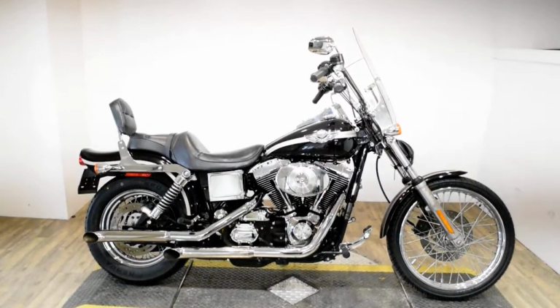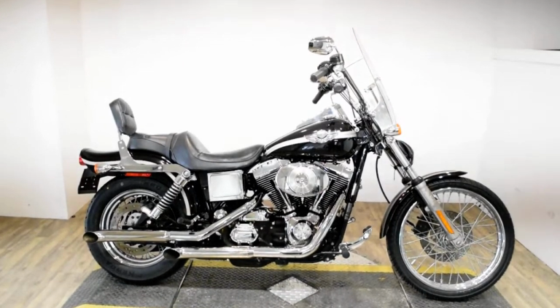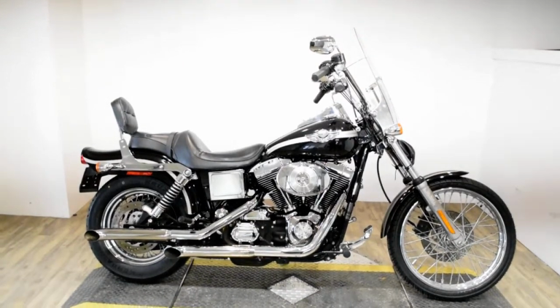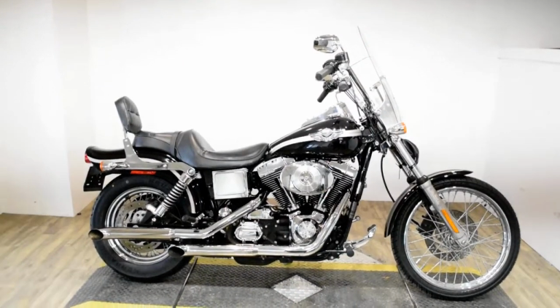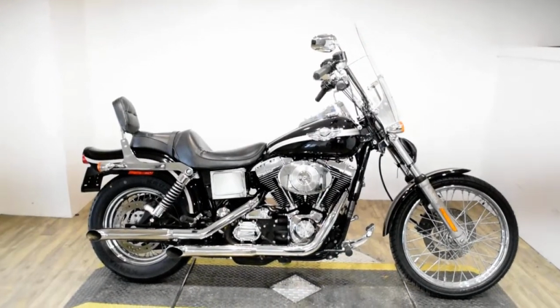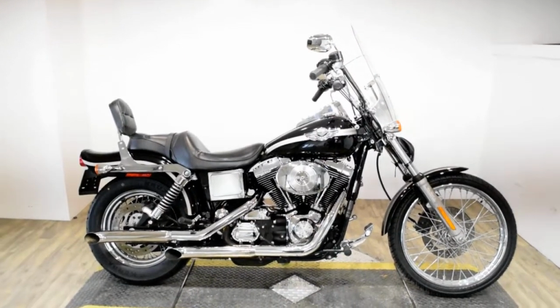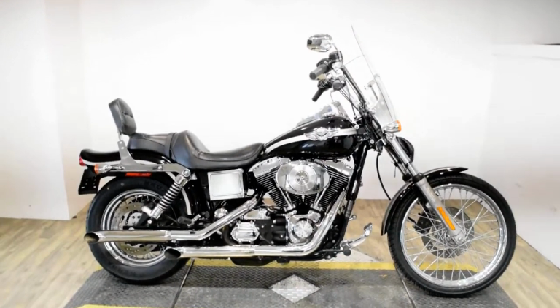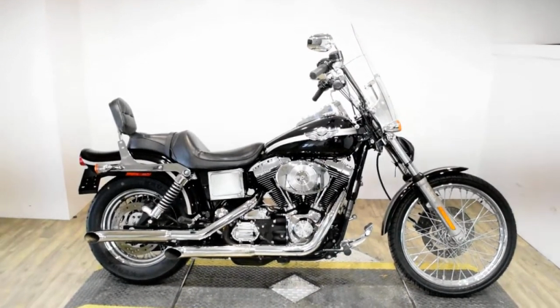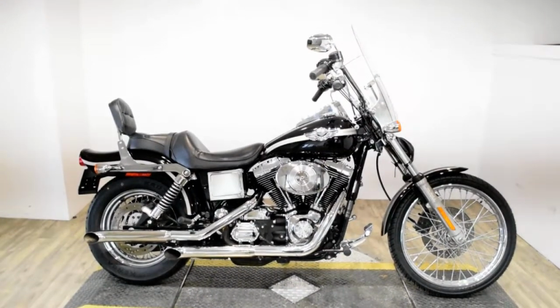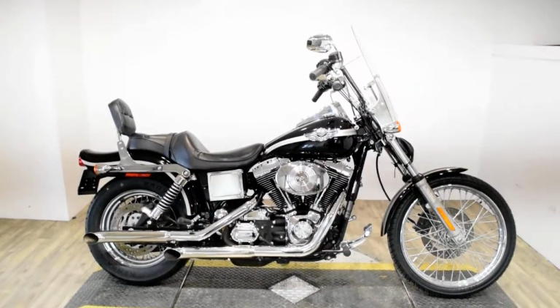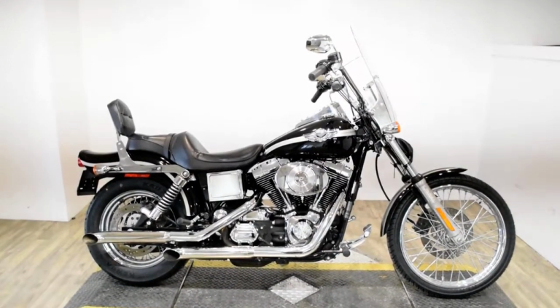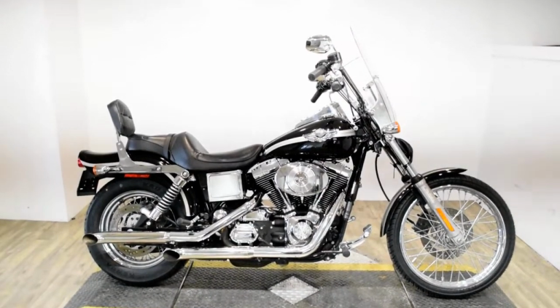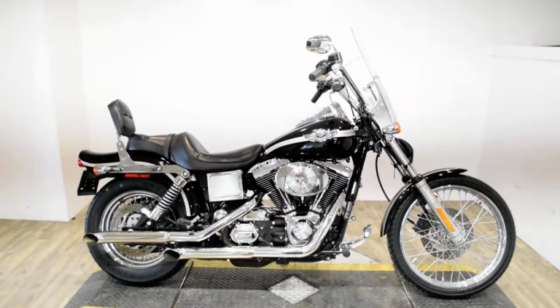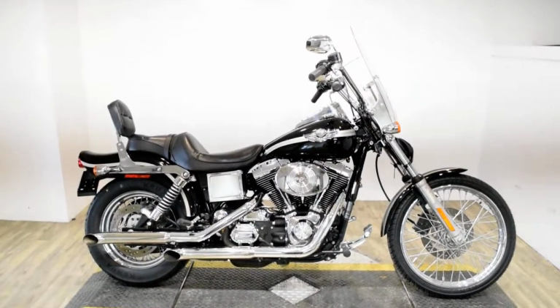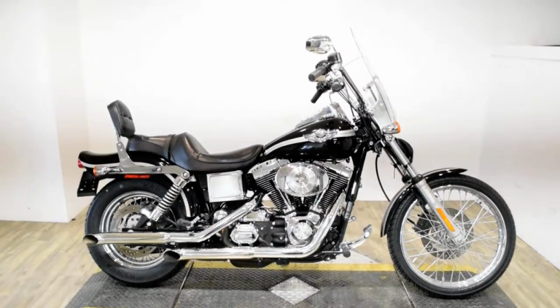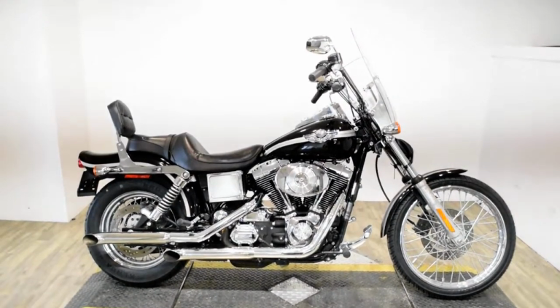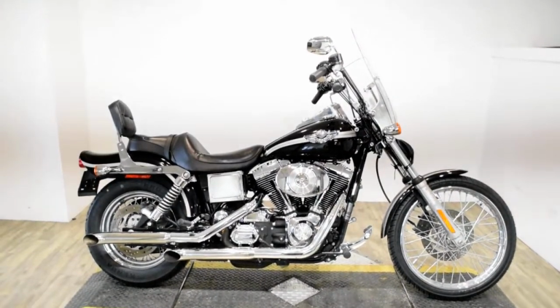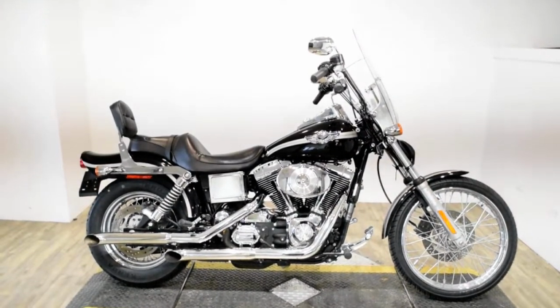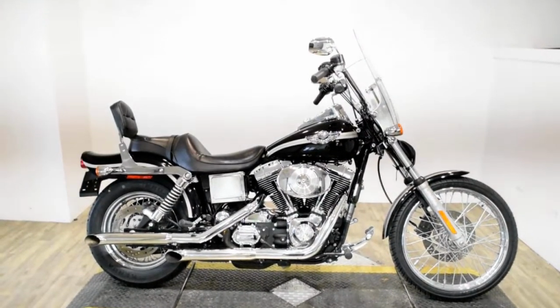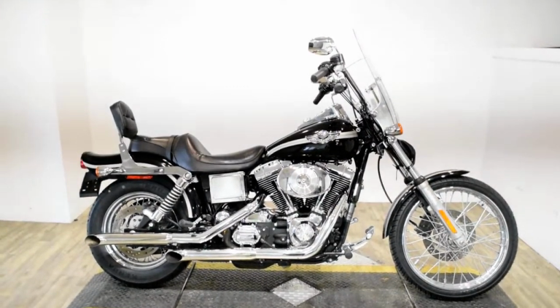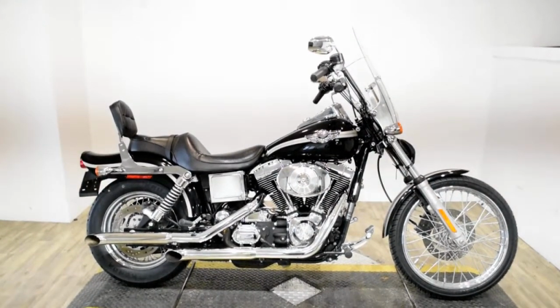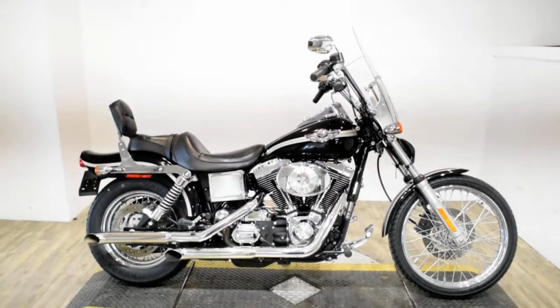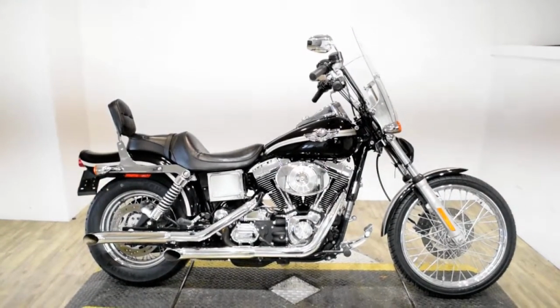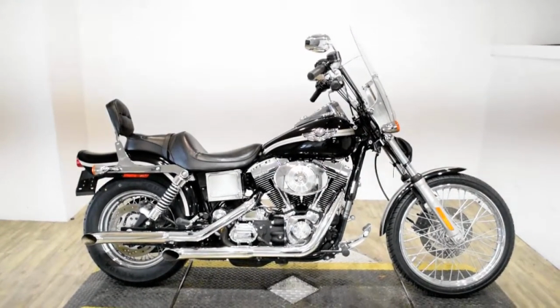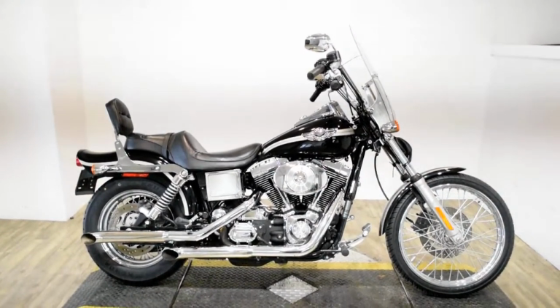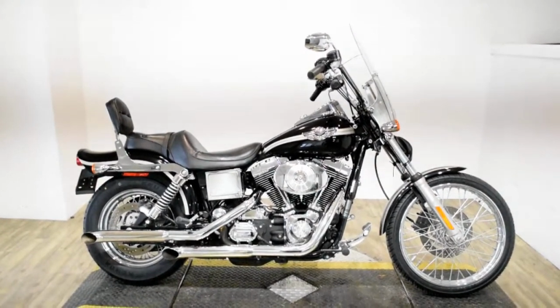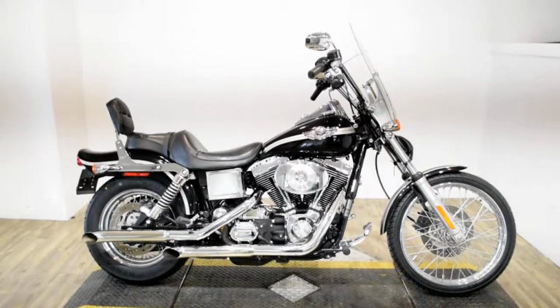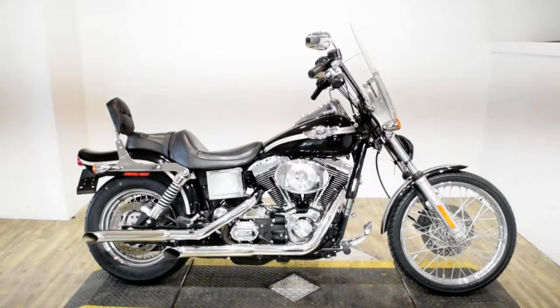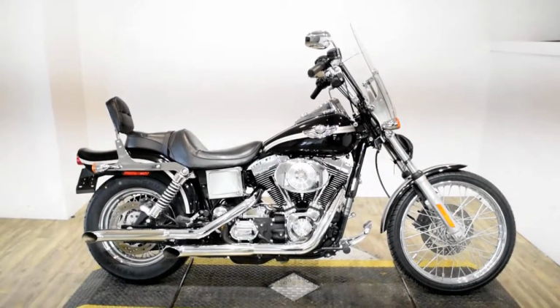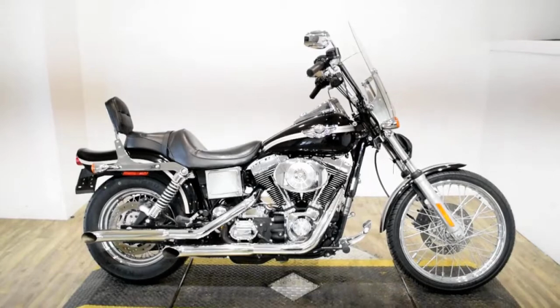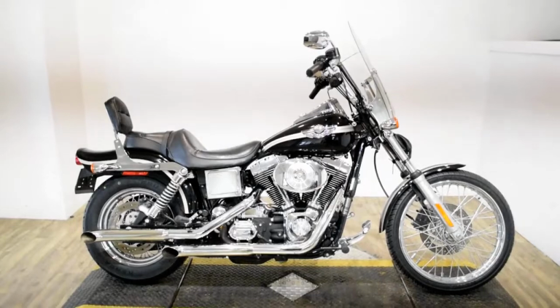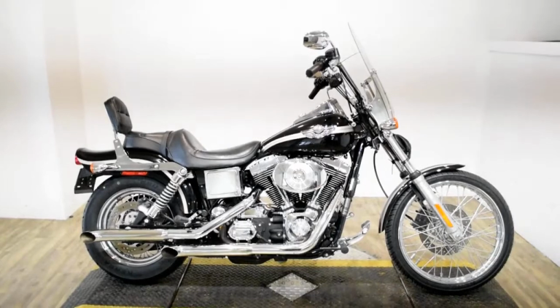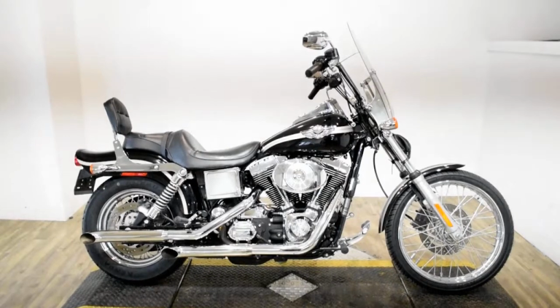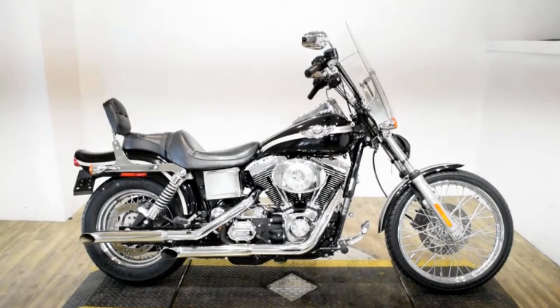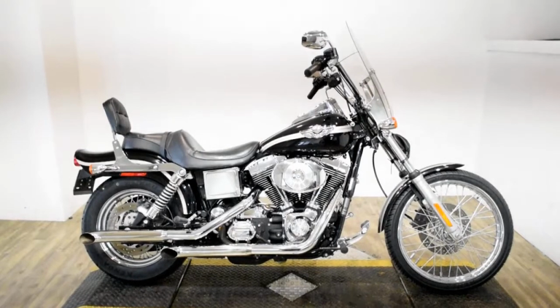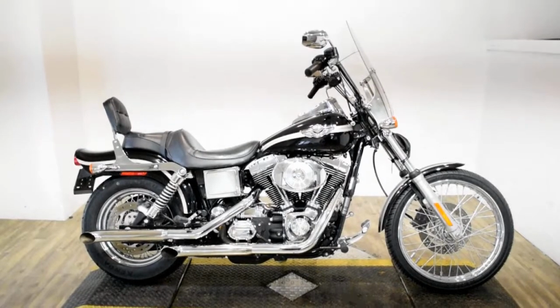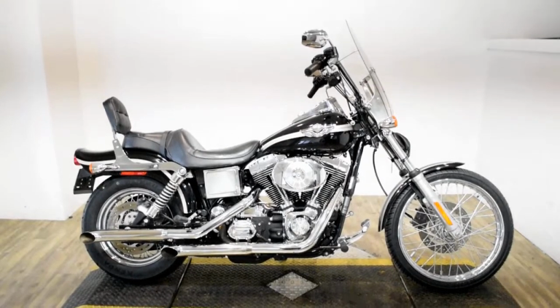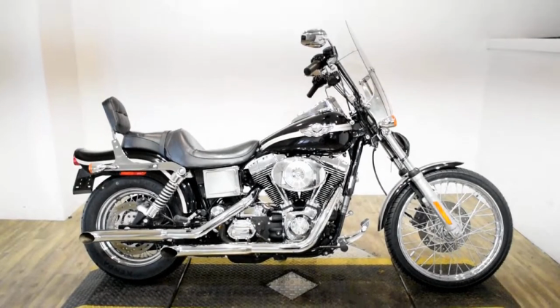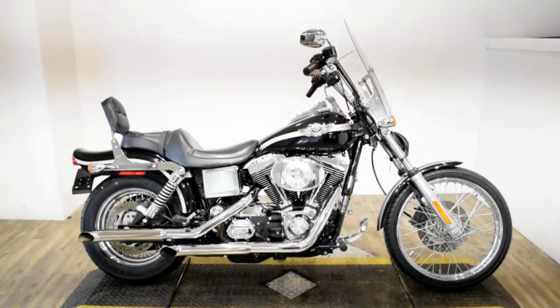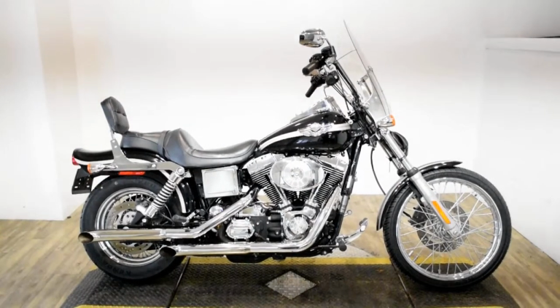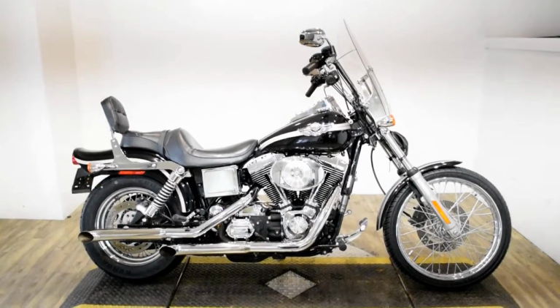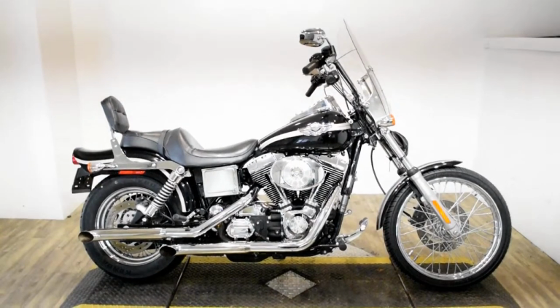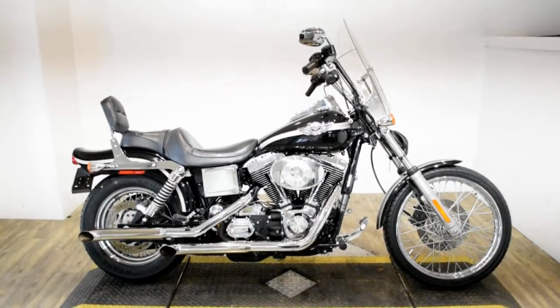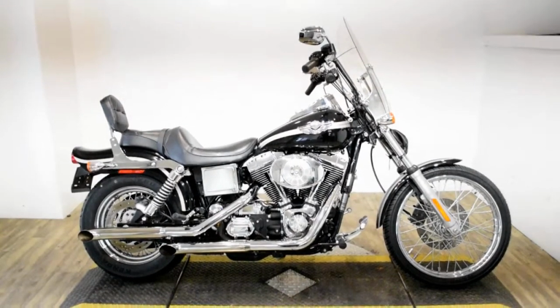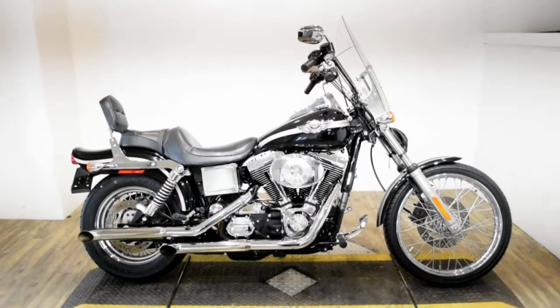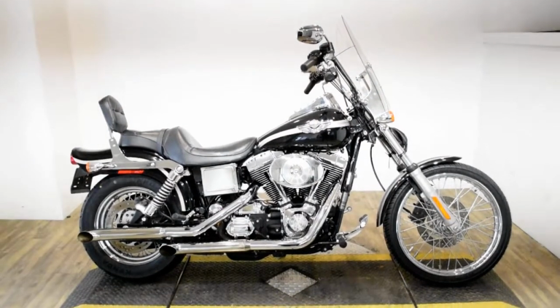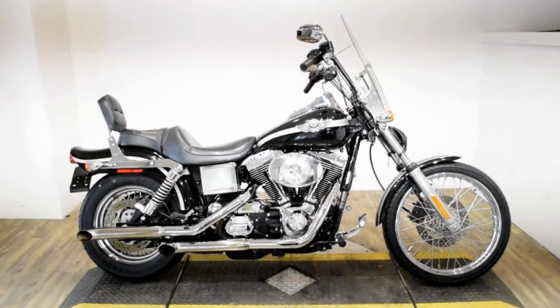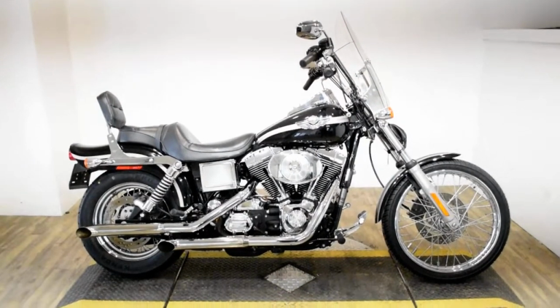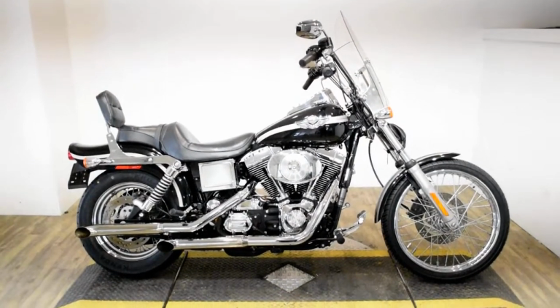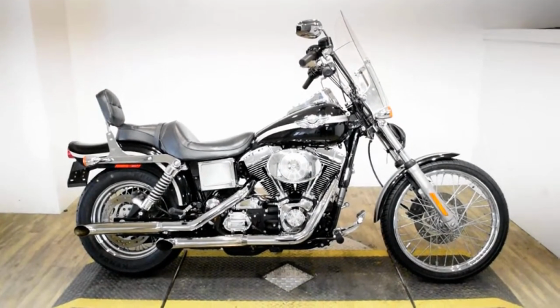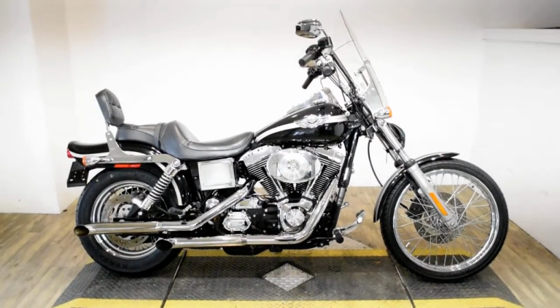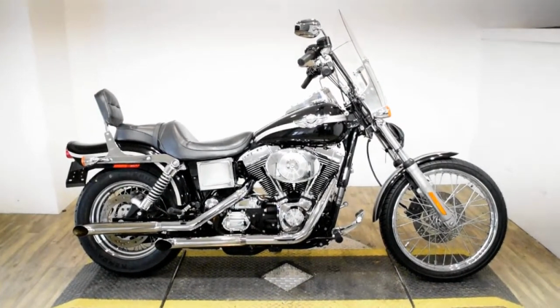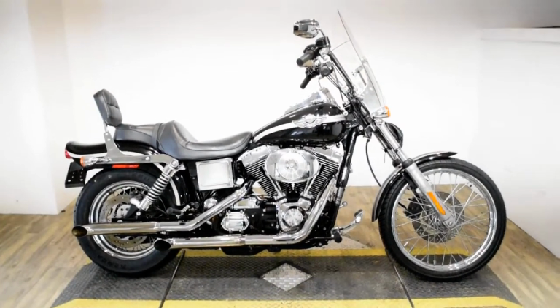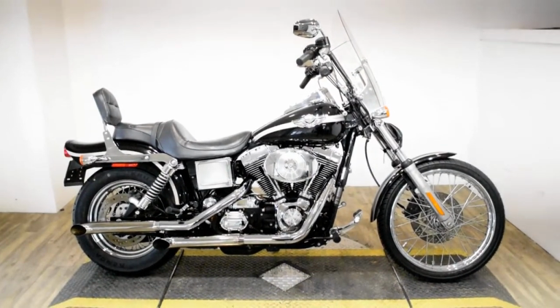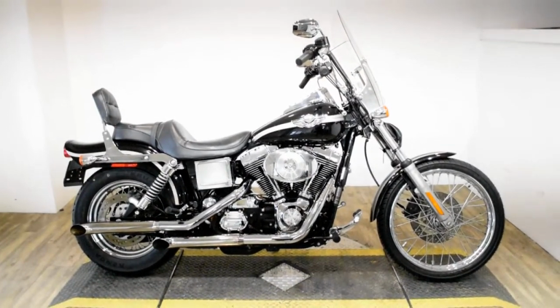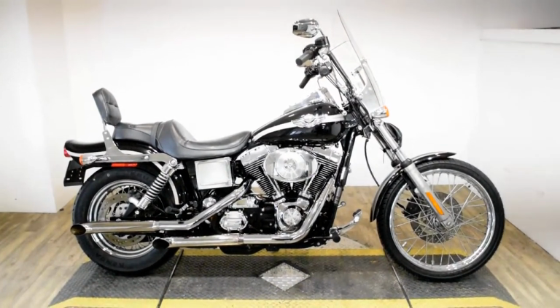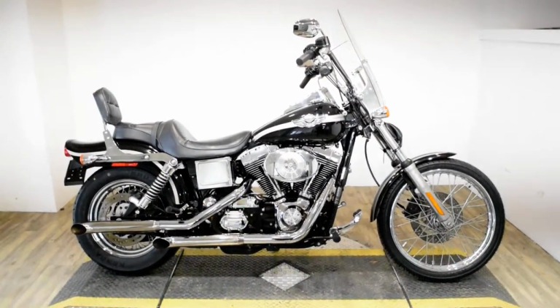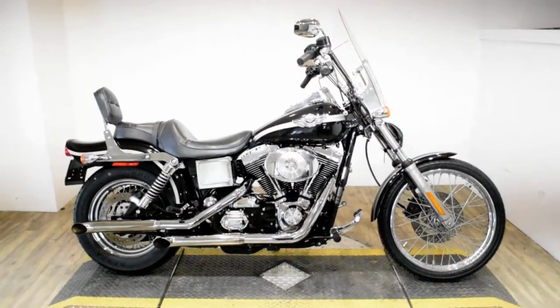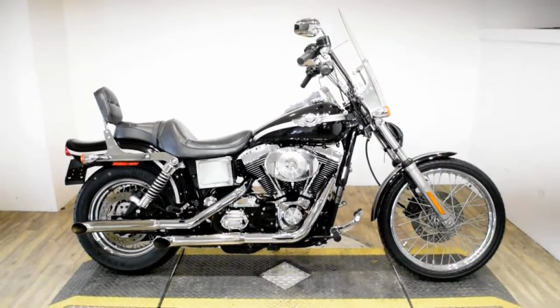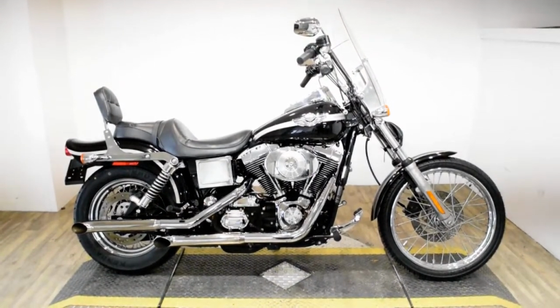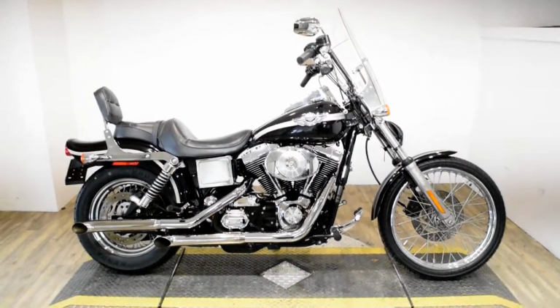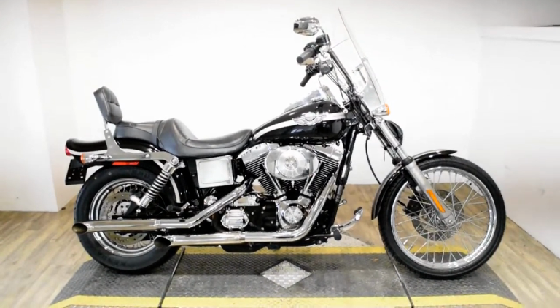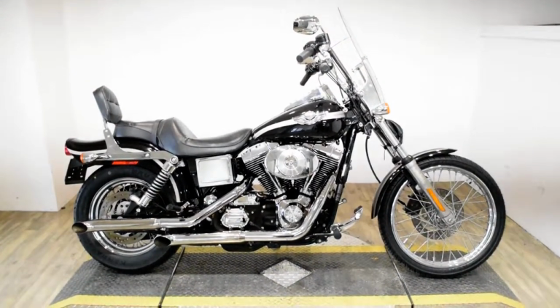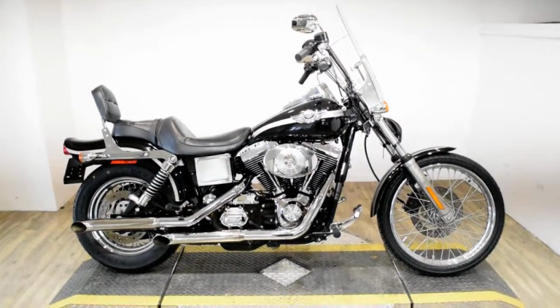Monster Power Sports is offering this 2003 Harley-Davidson Dyno Wide Glide. This is a 100th anniversary bike.